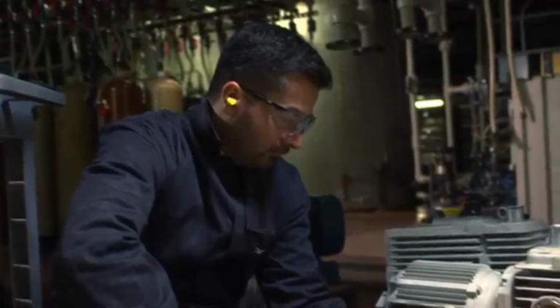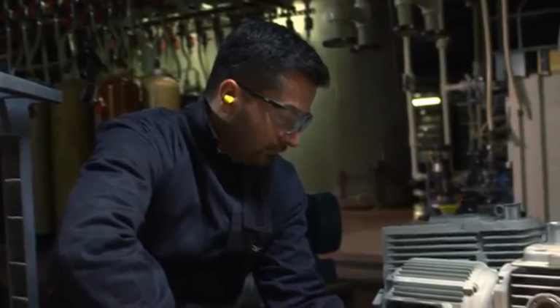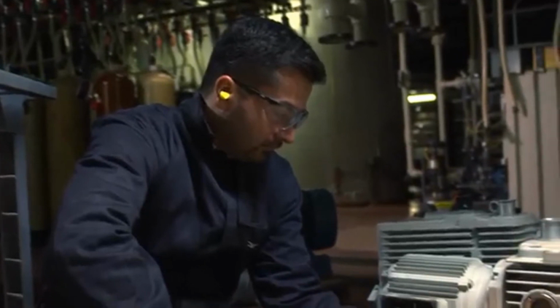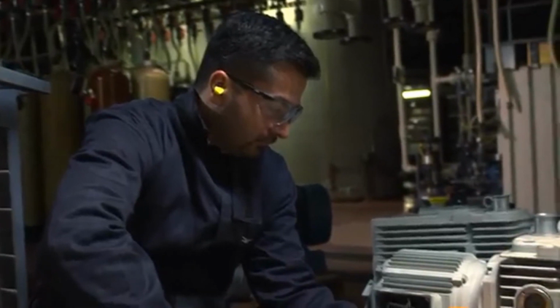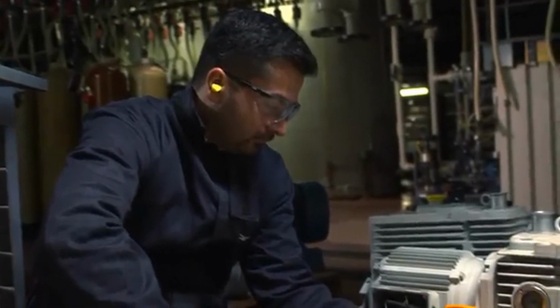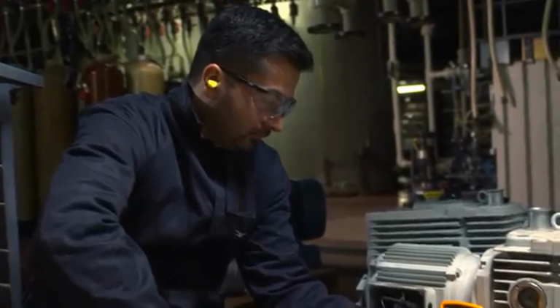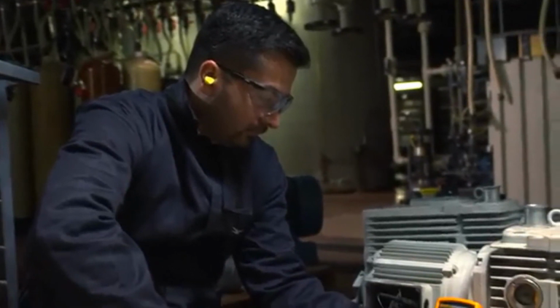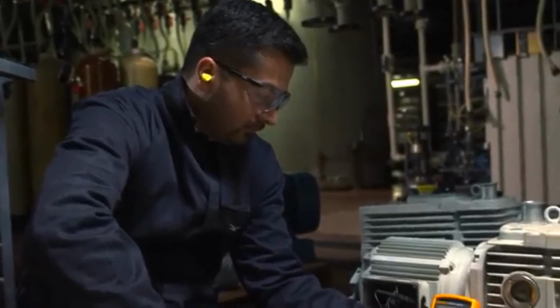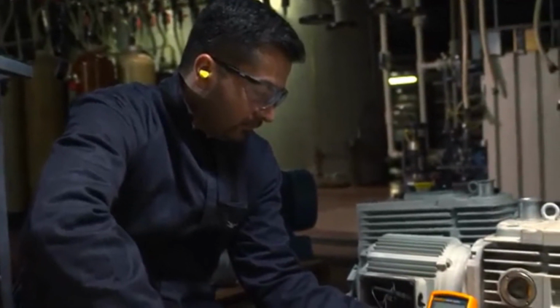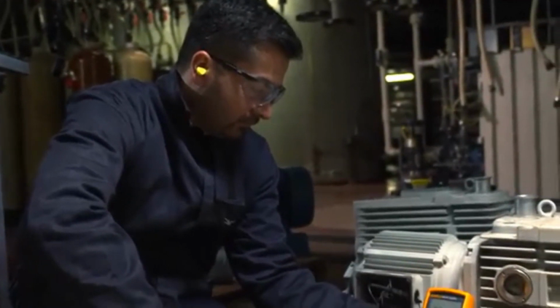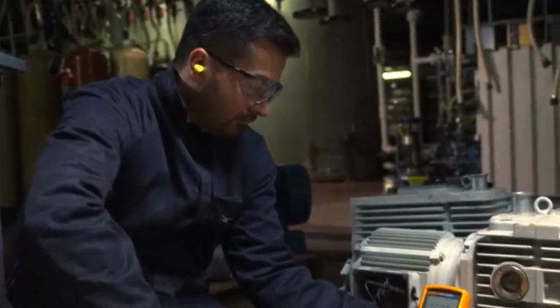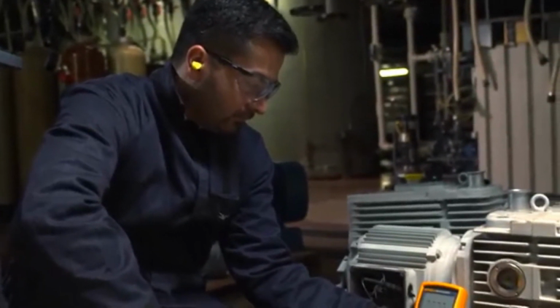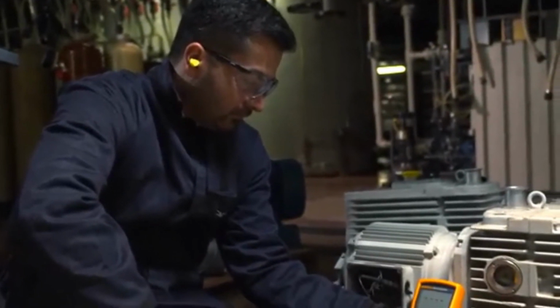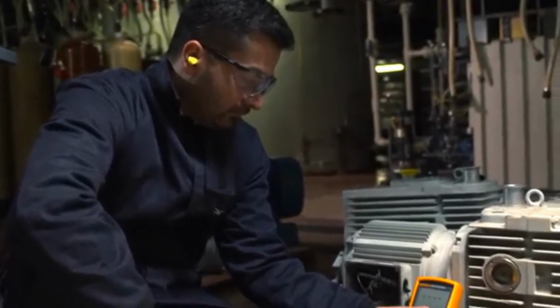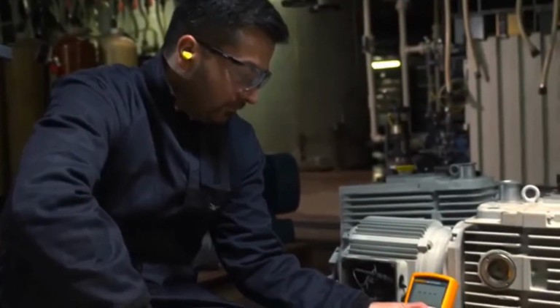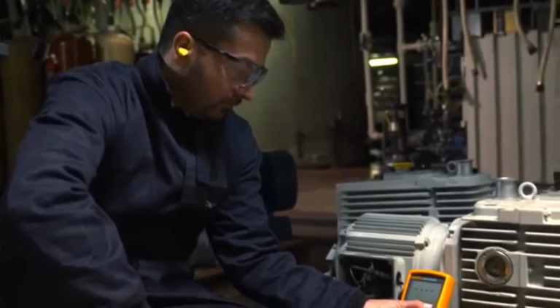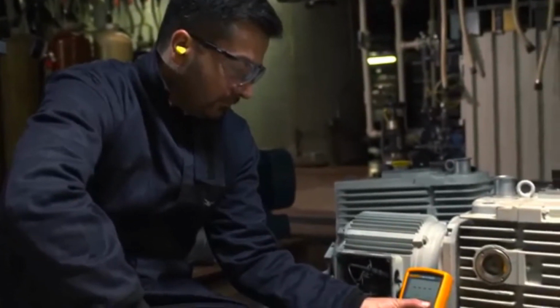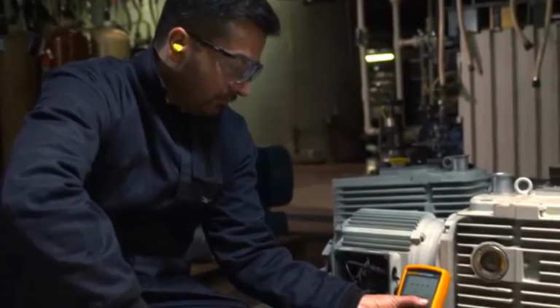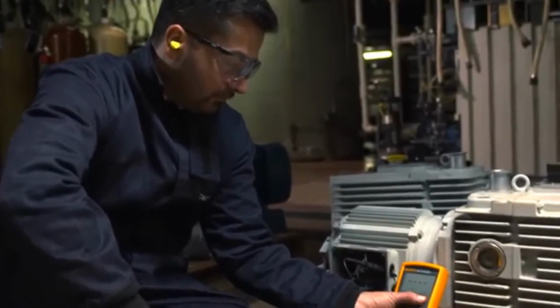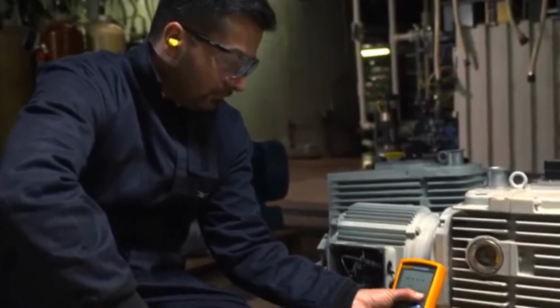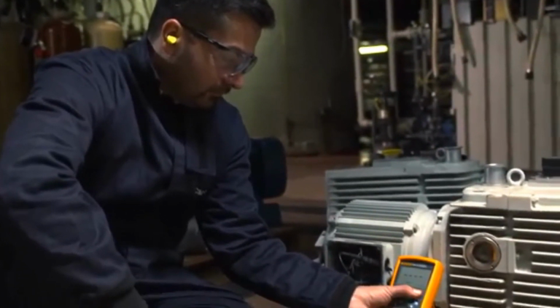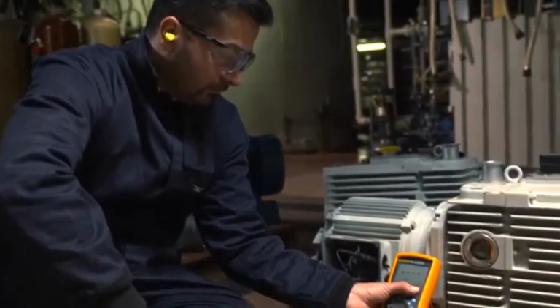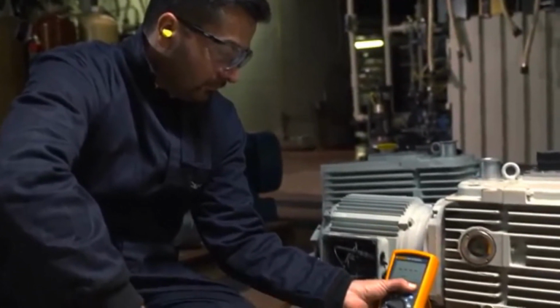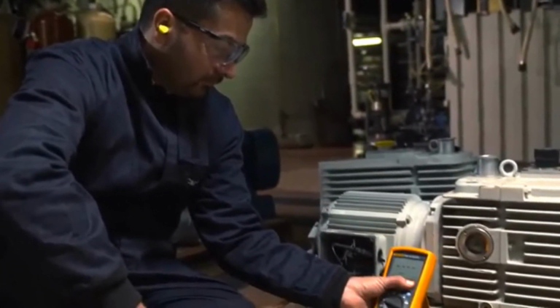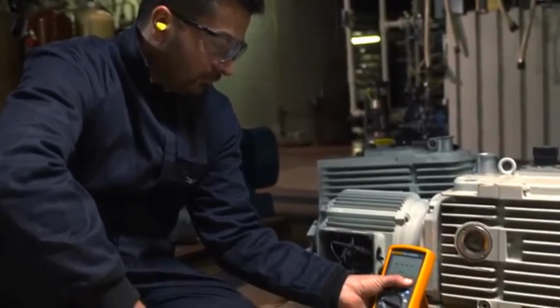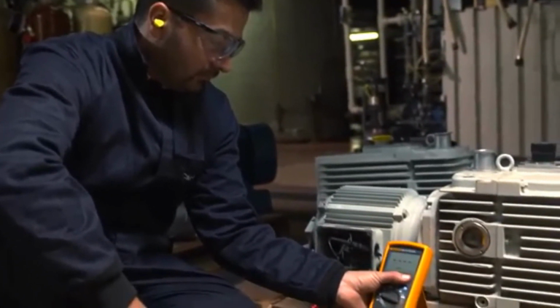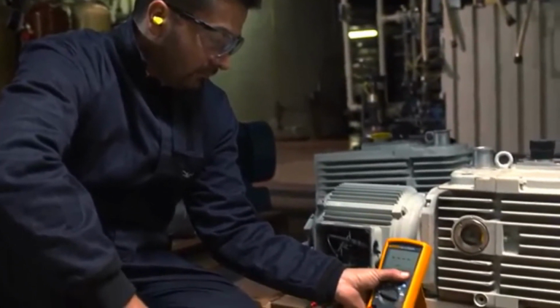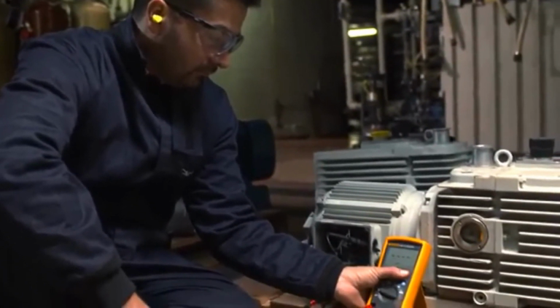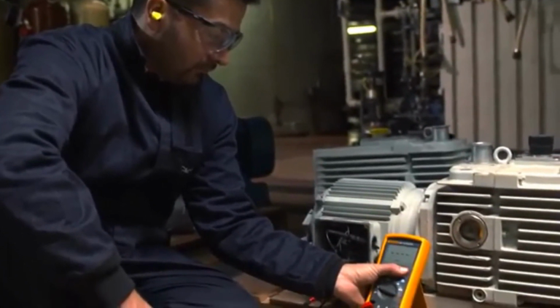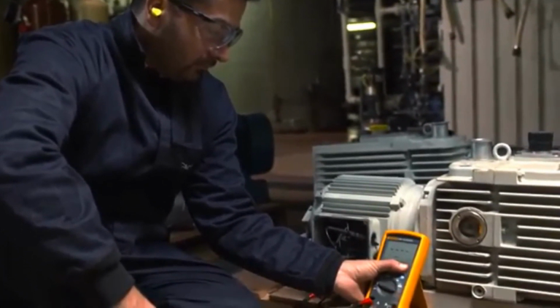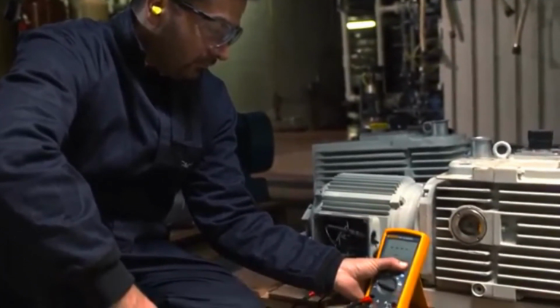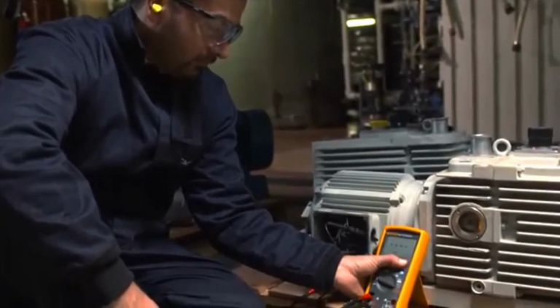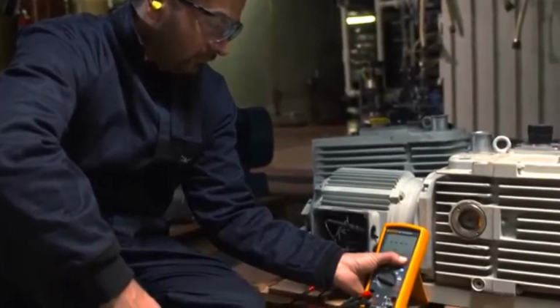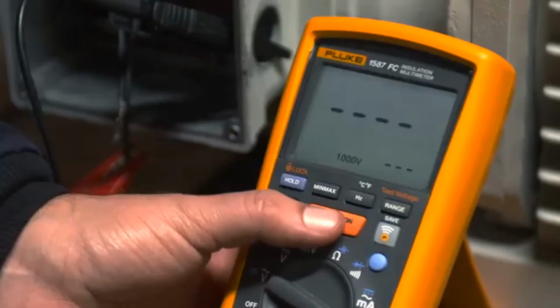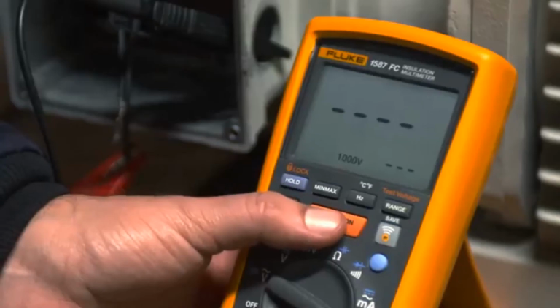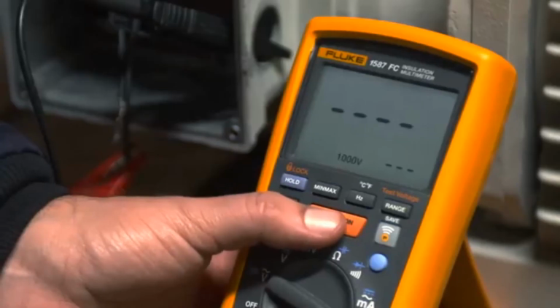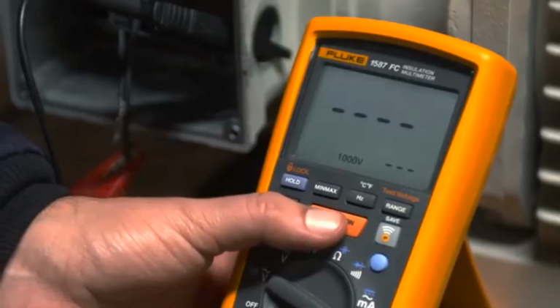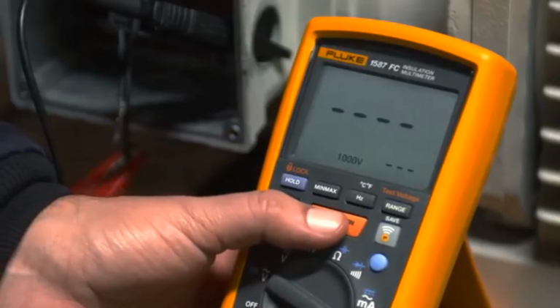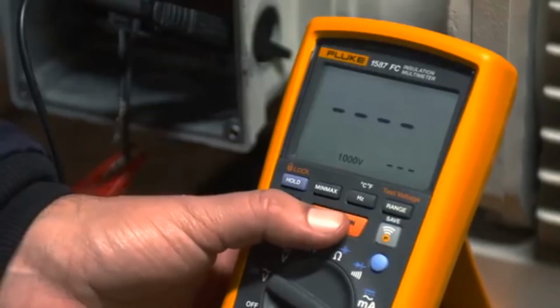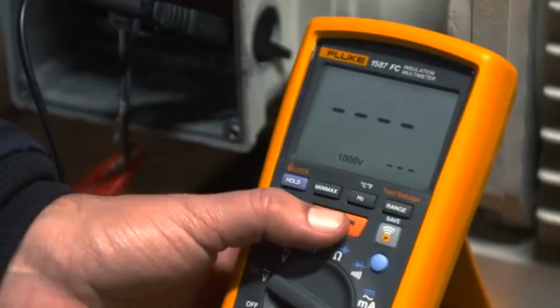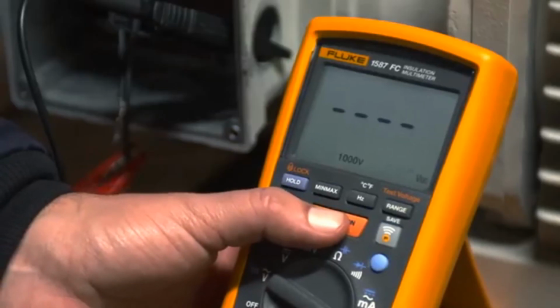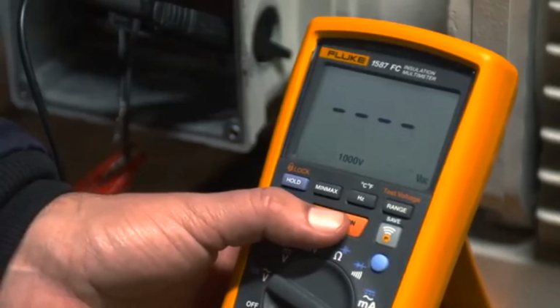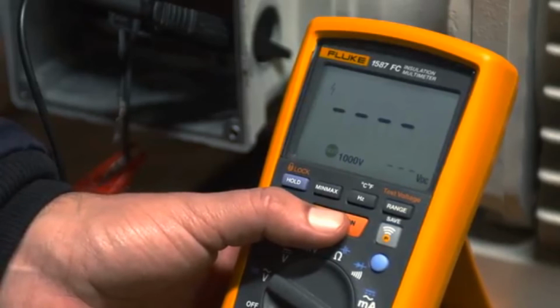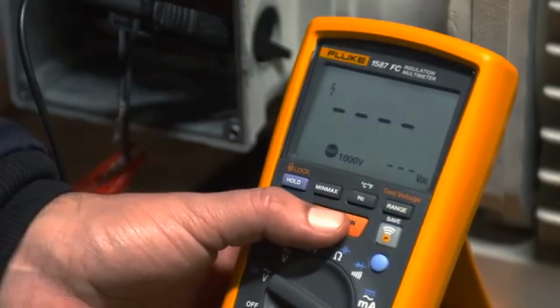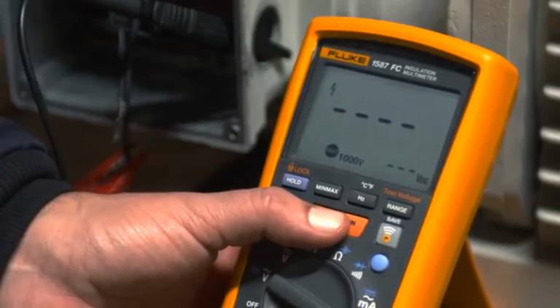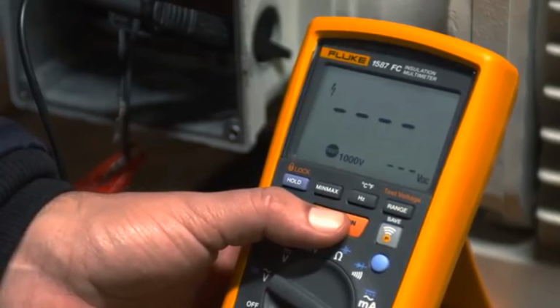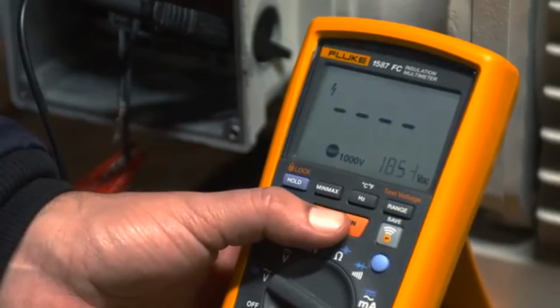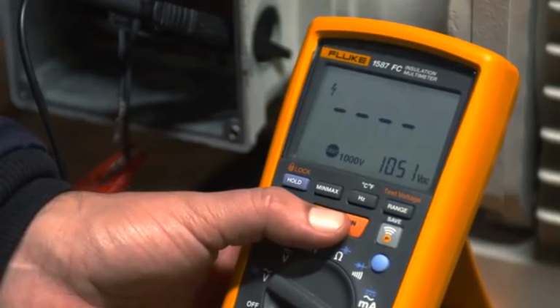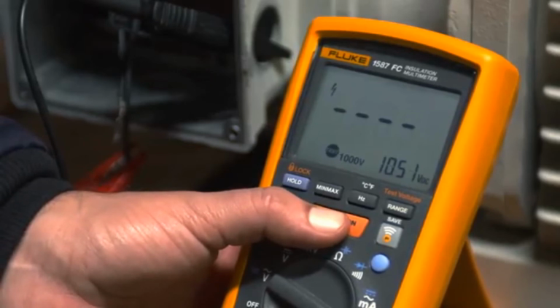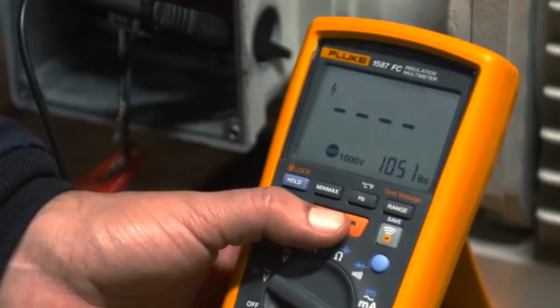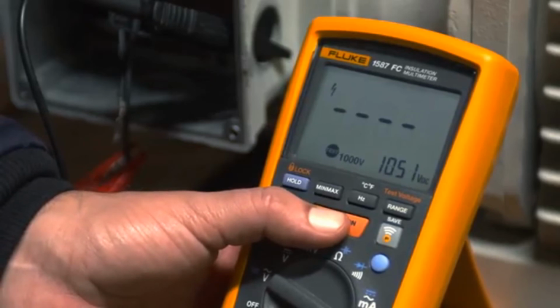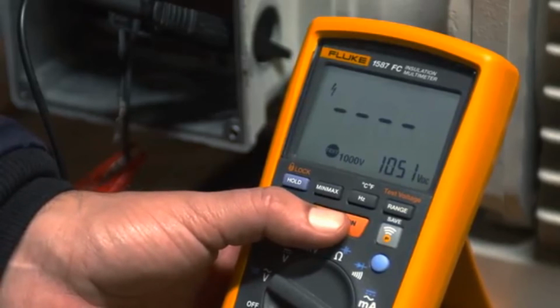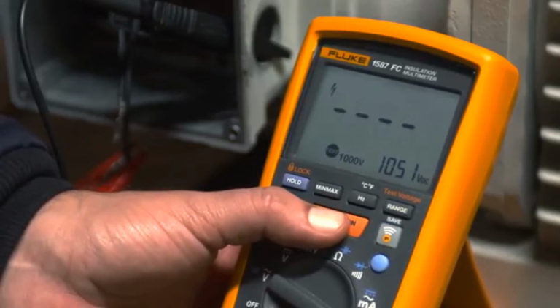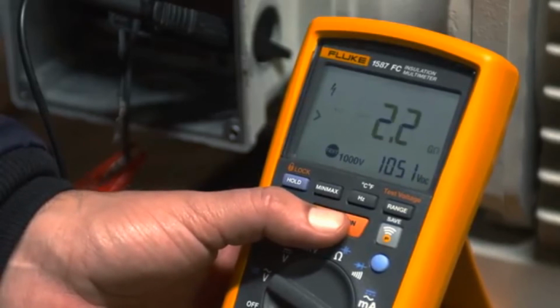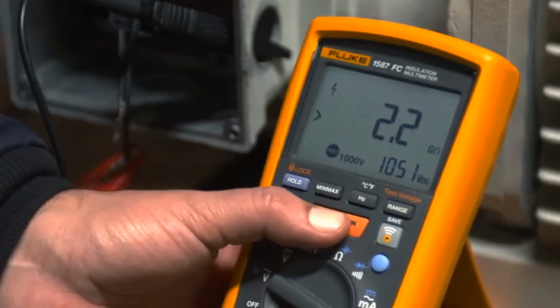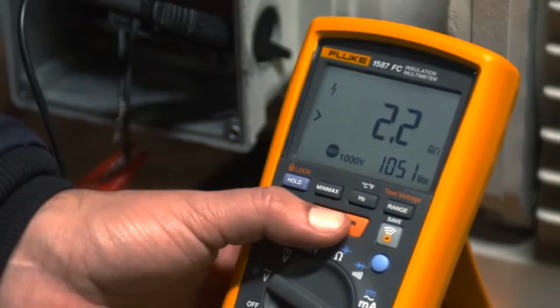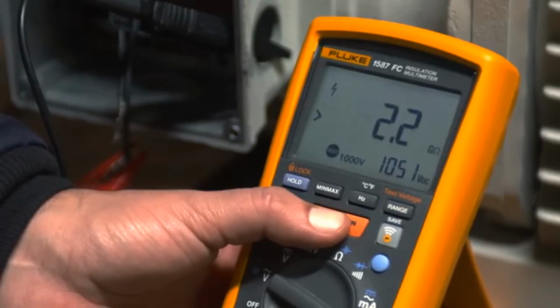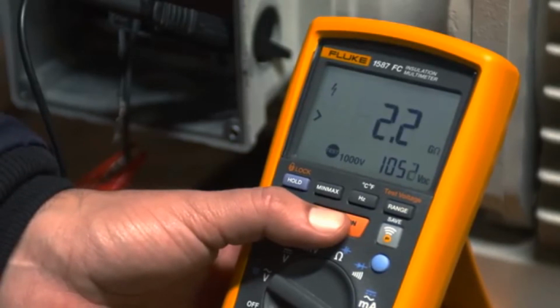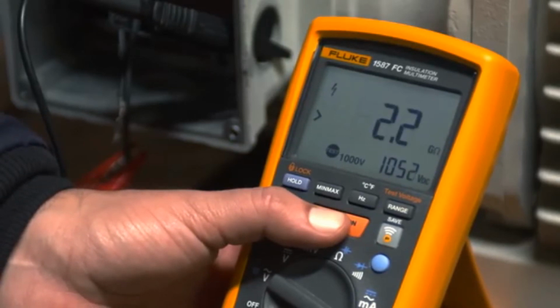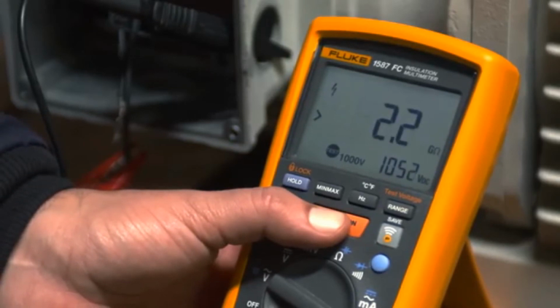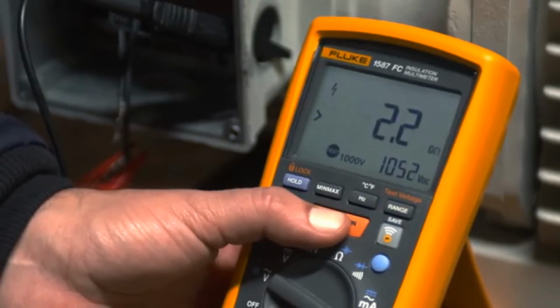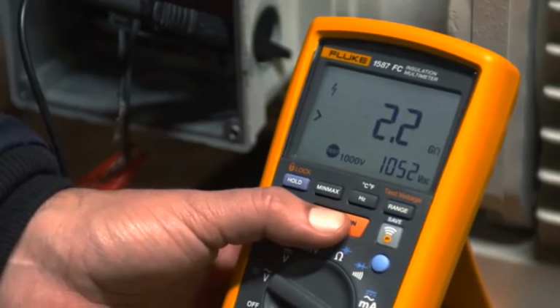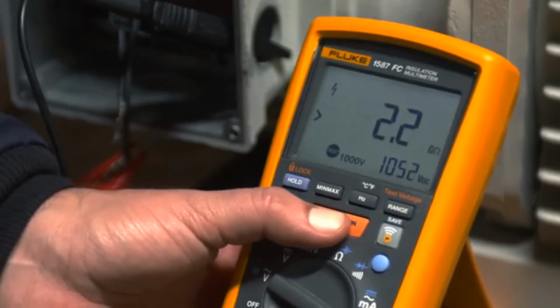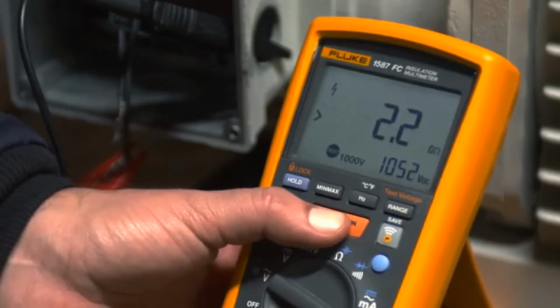The 1587 FC tests the integrity of insulation from 50 volts up to 1000 volts and 2 gigaohms.